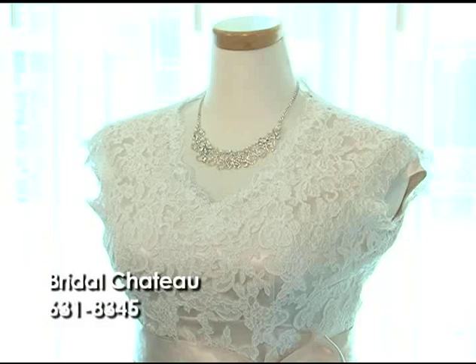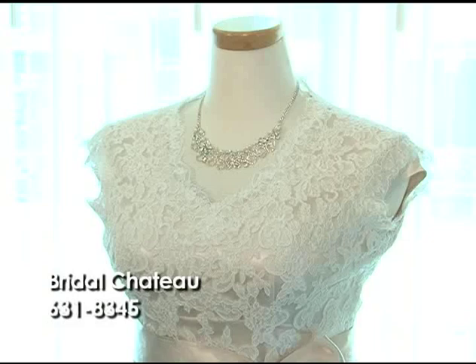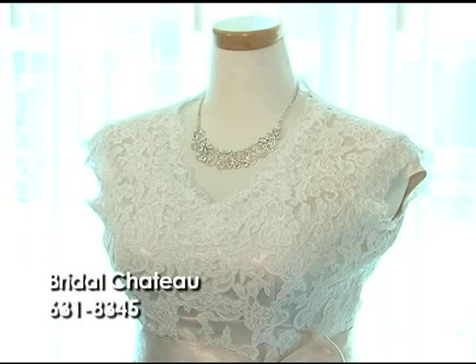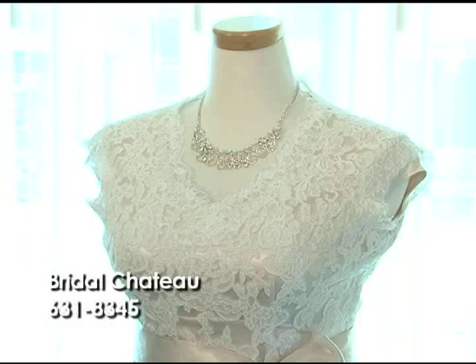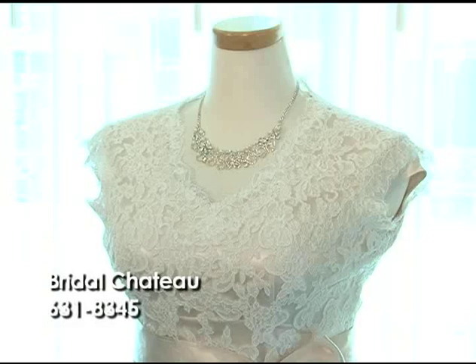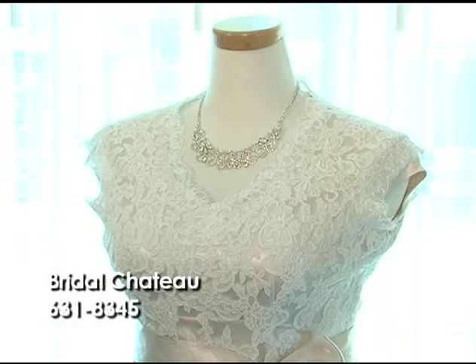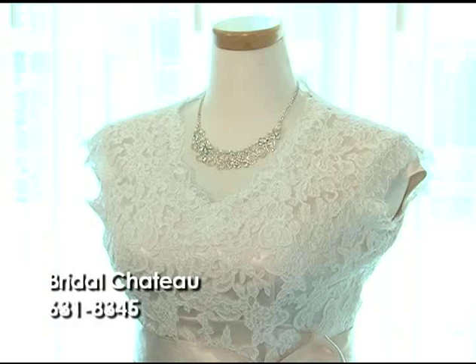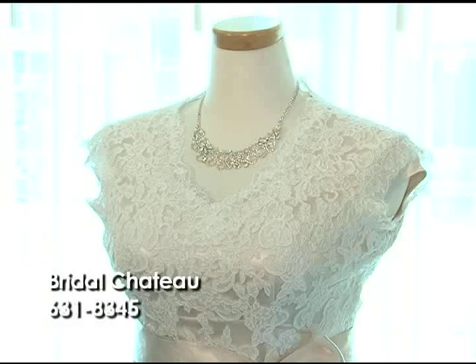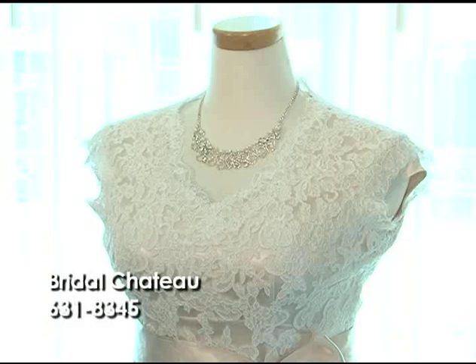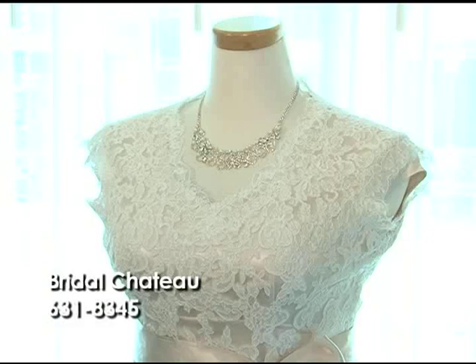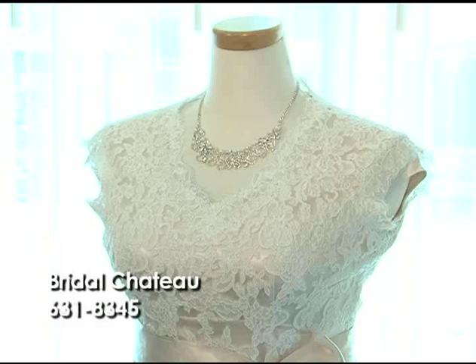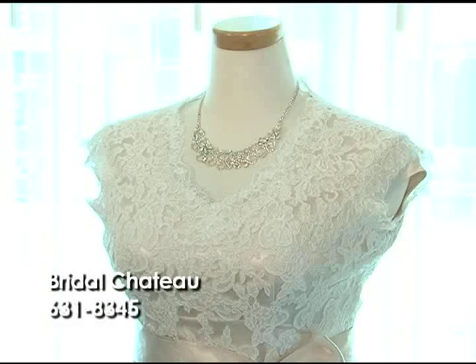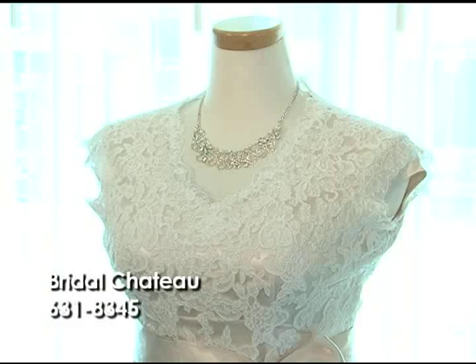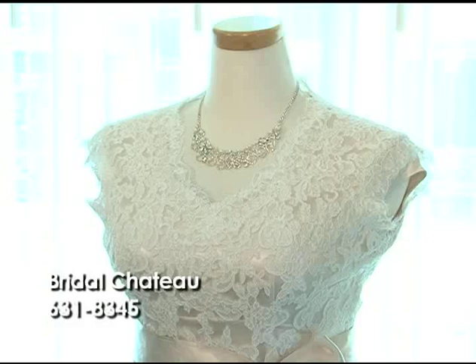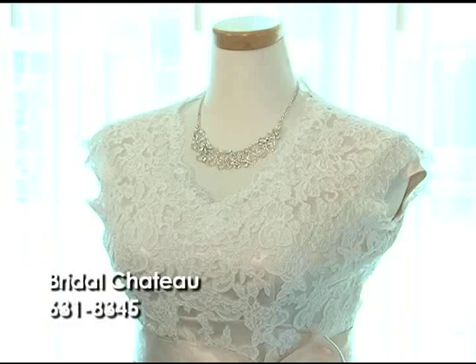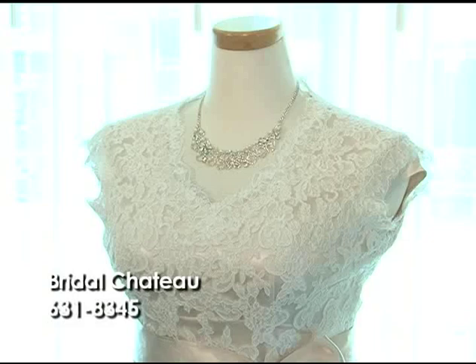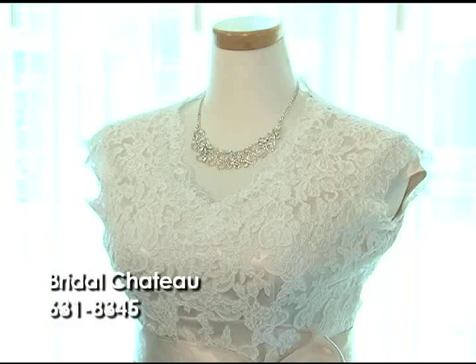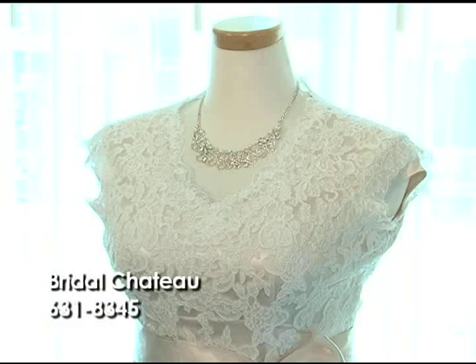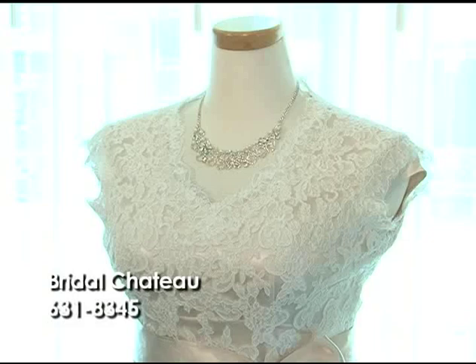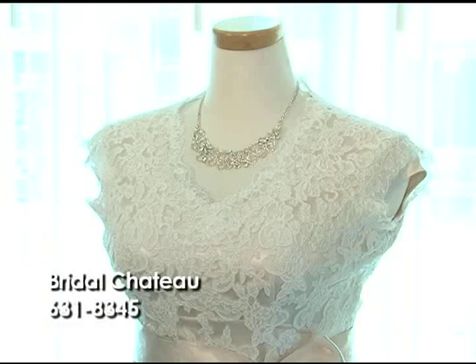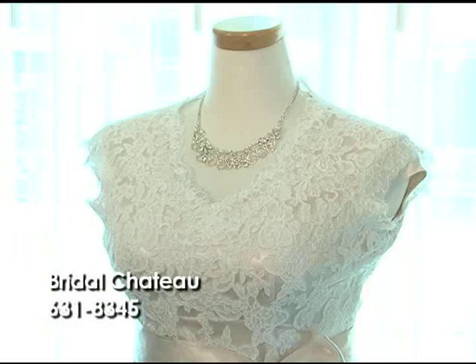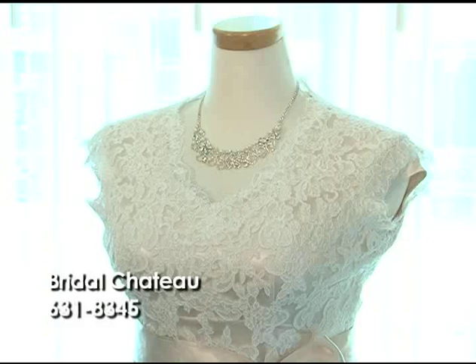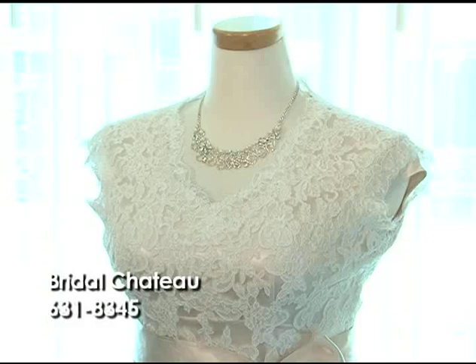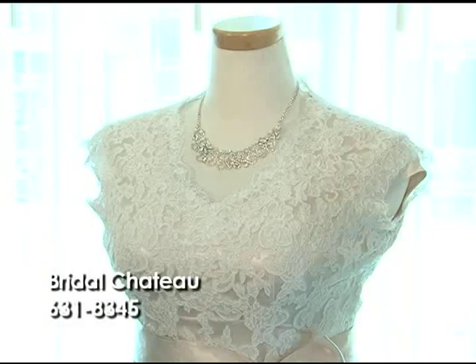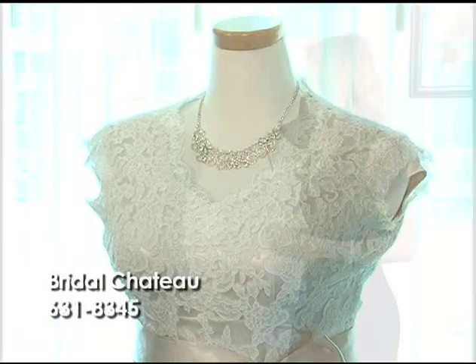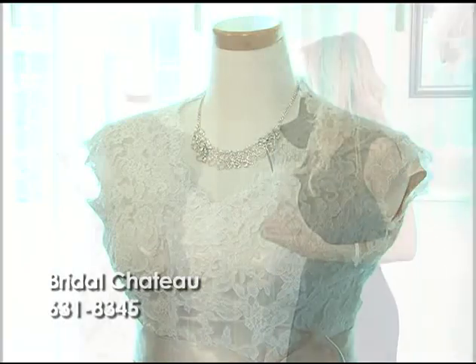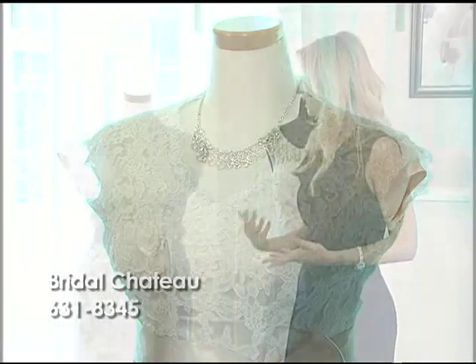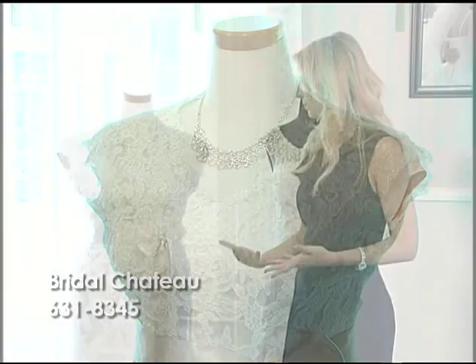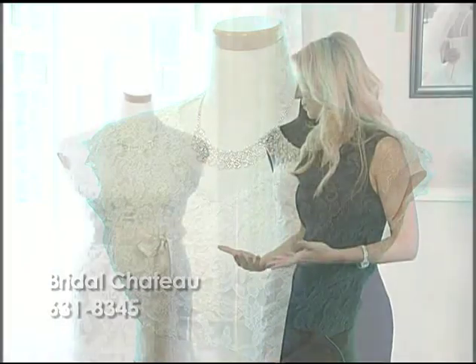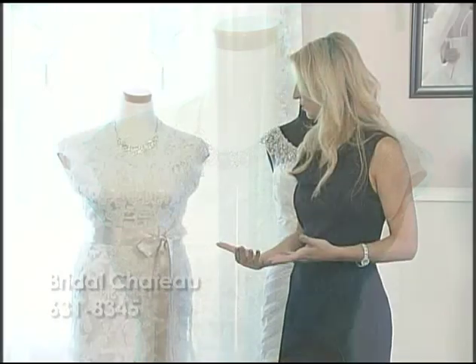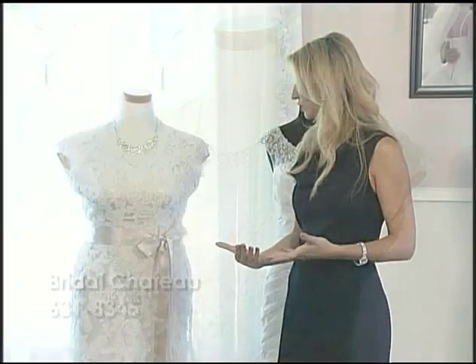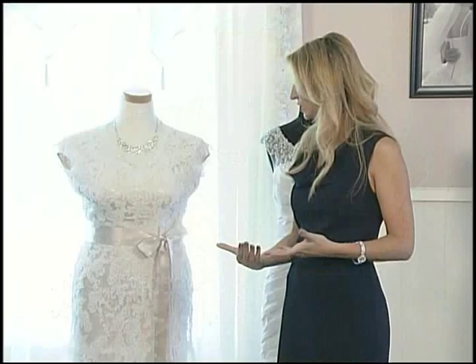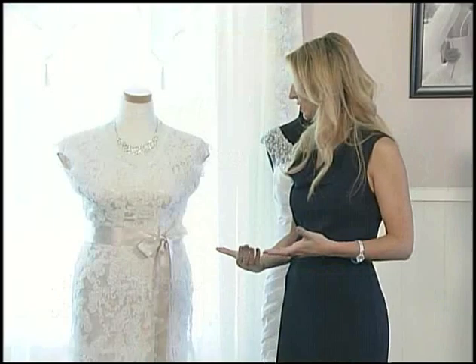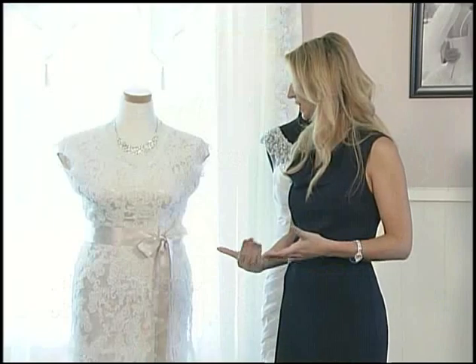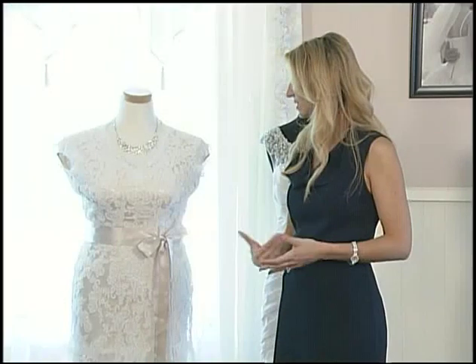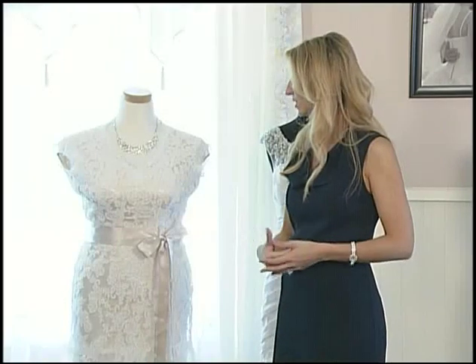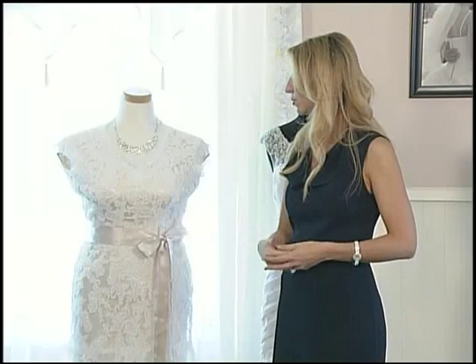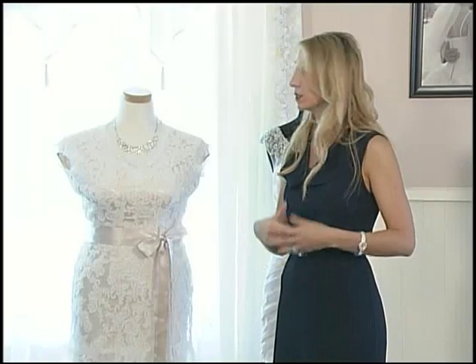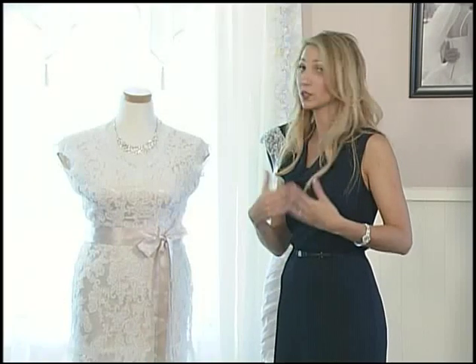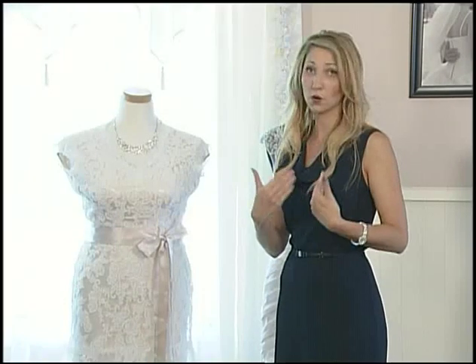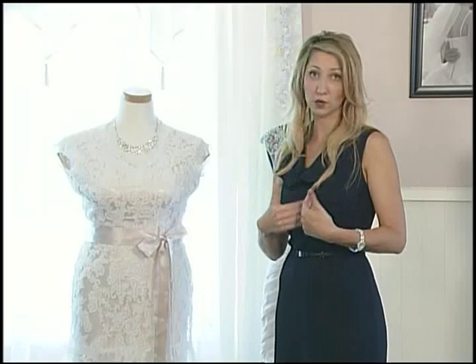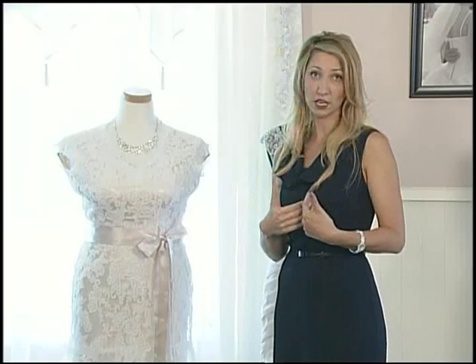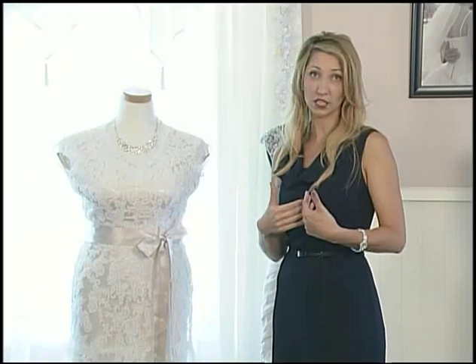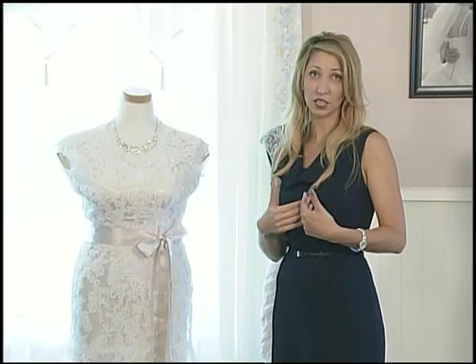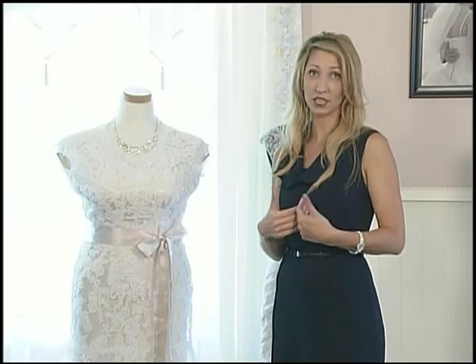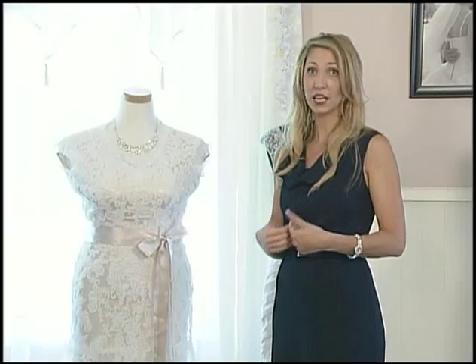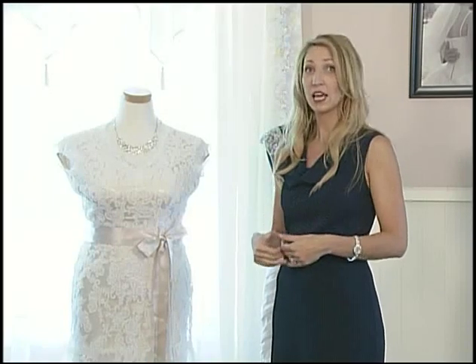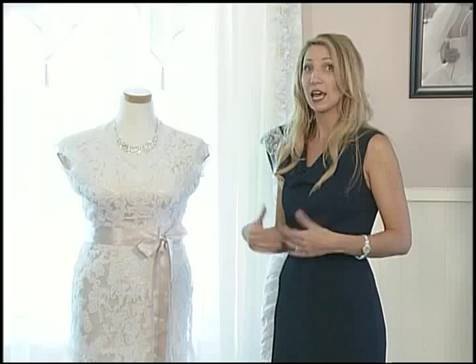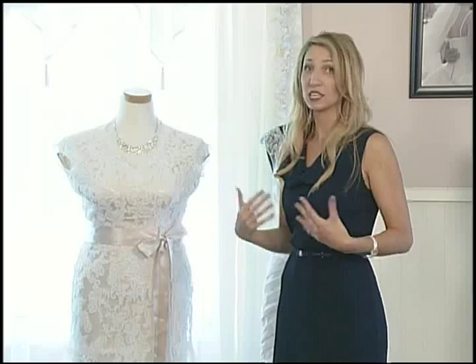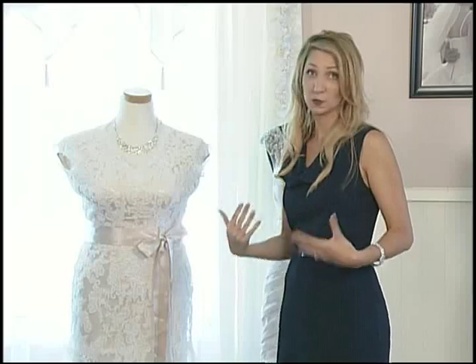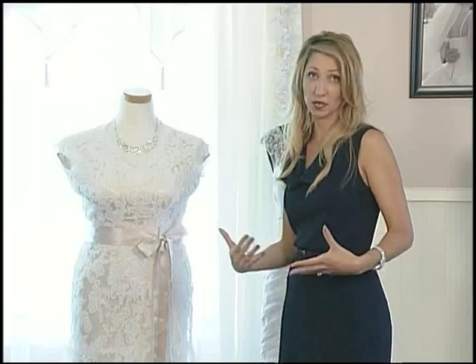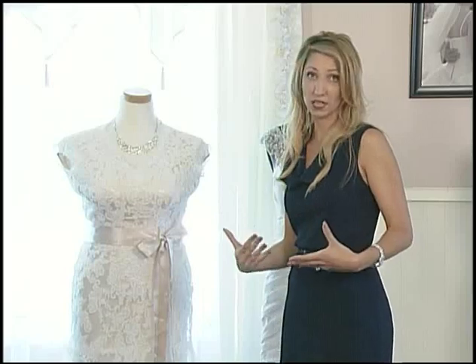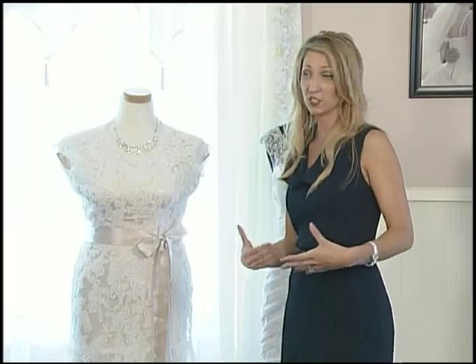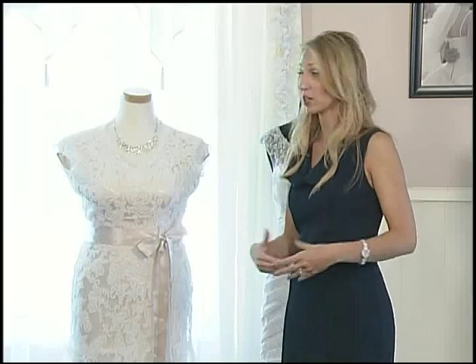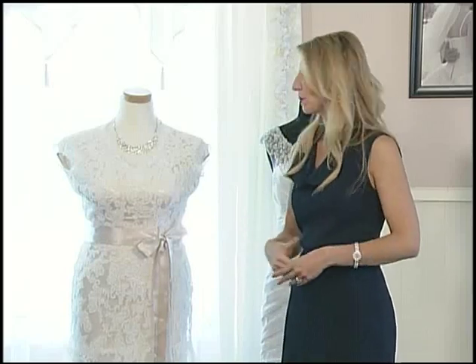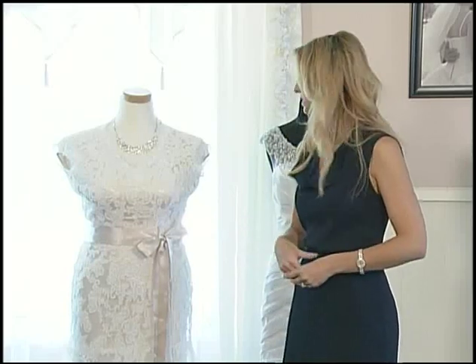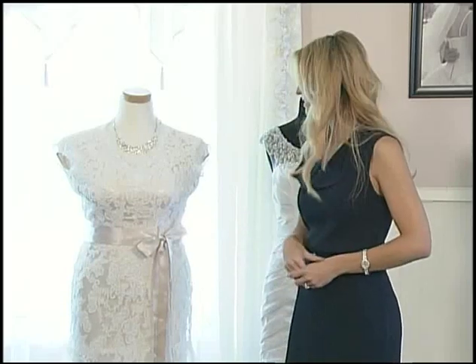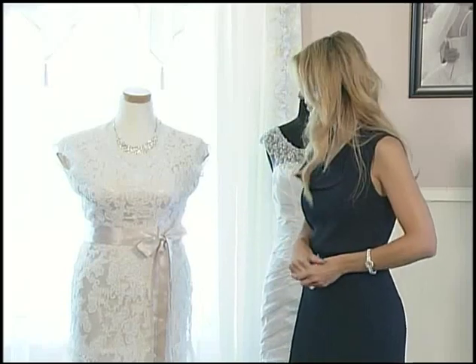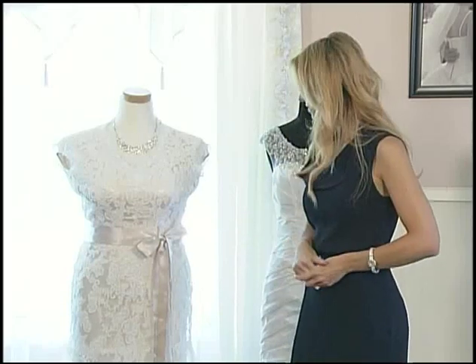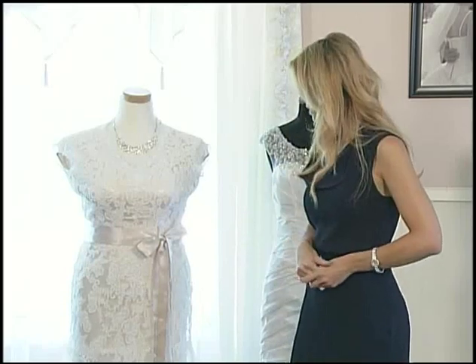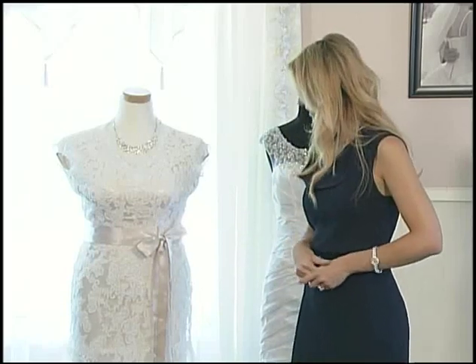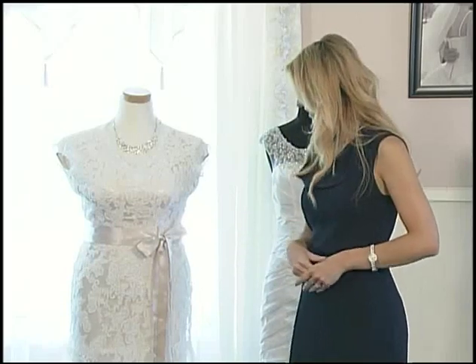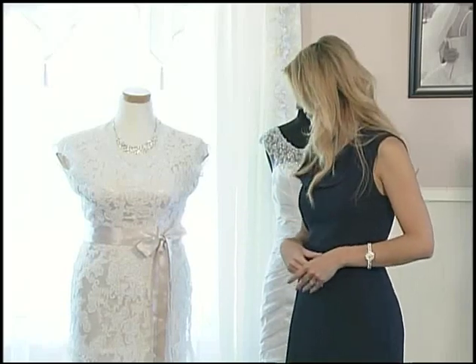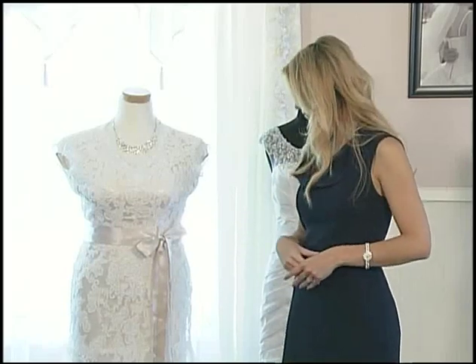This is actually our modest cut version. We do have a separate version that has a little bit lower neckline and a spaghetti strap instead of the sleeve.